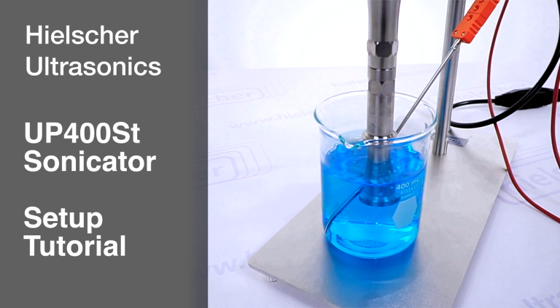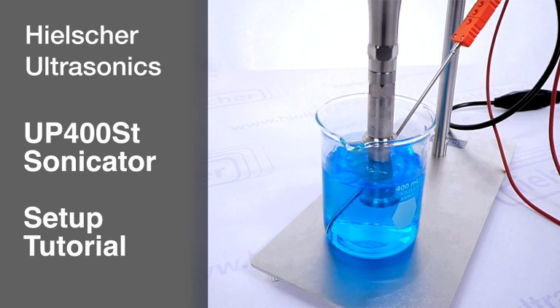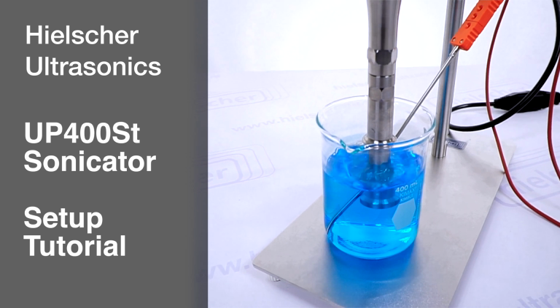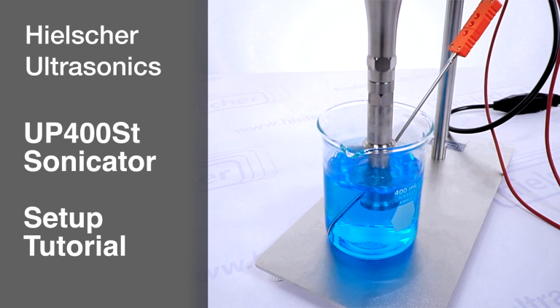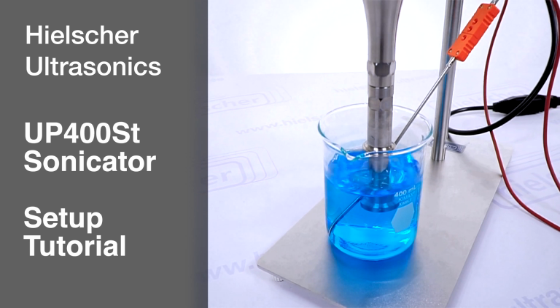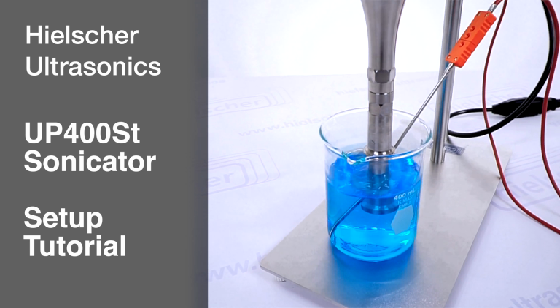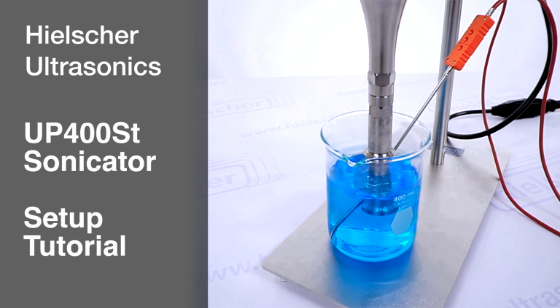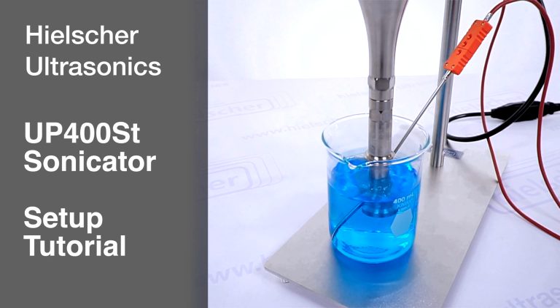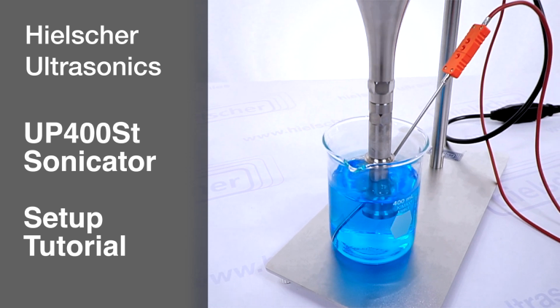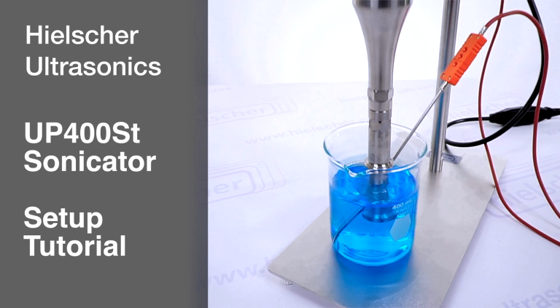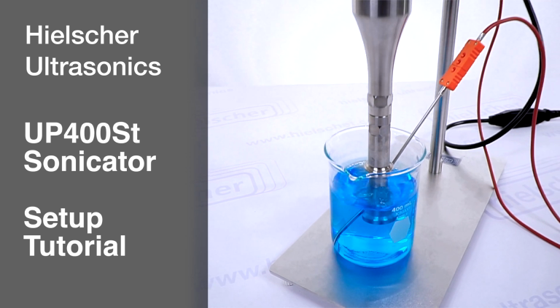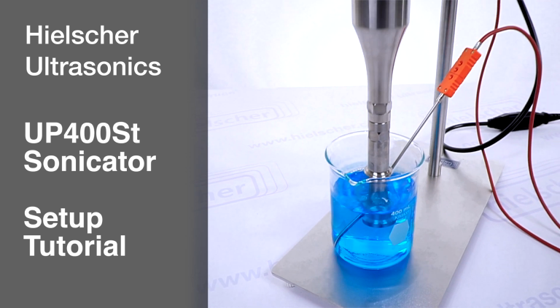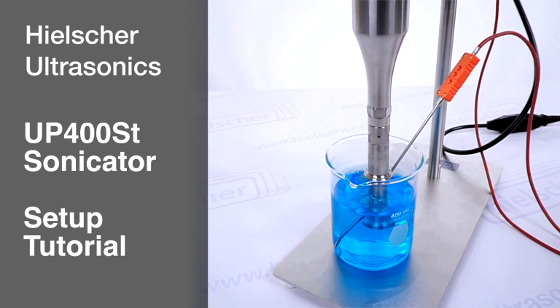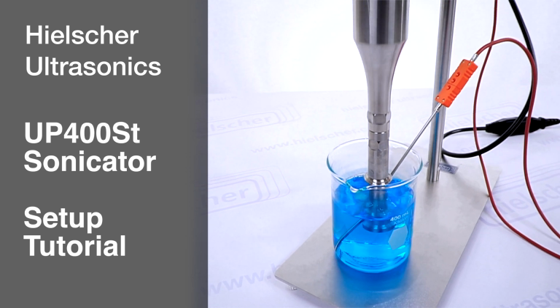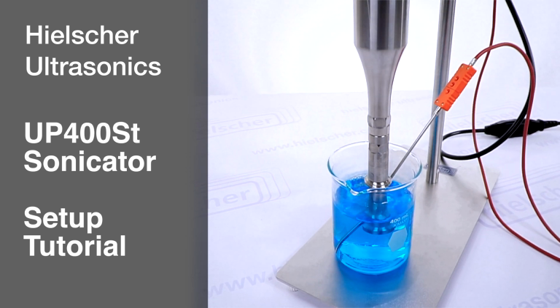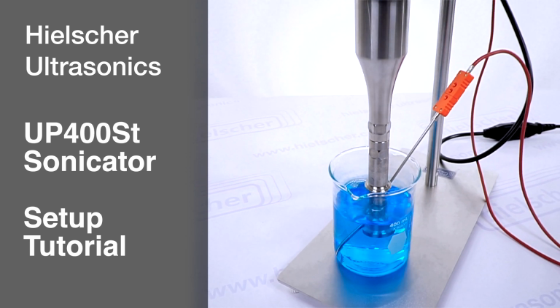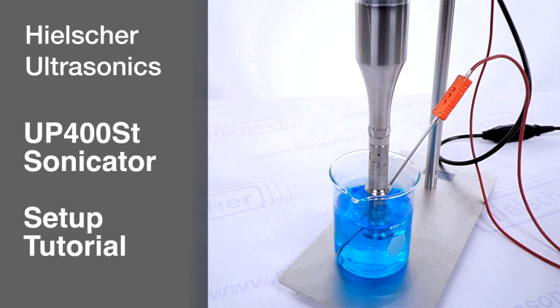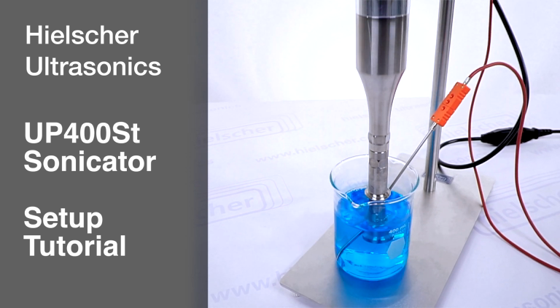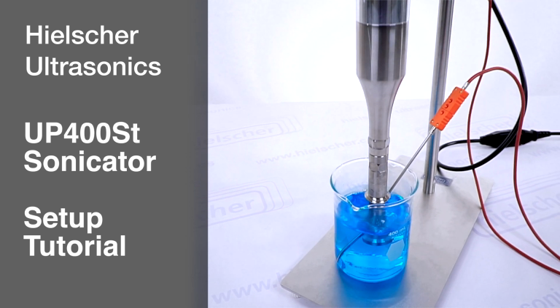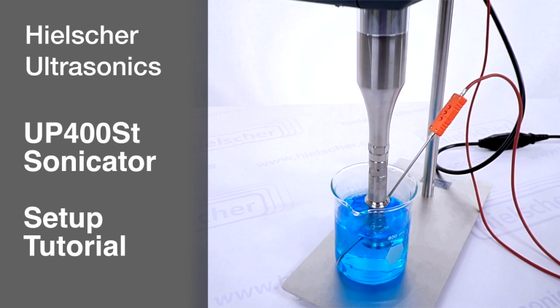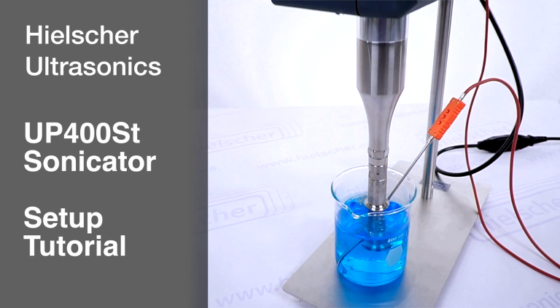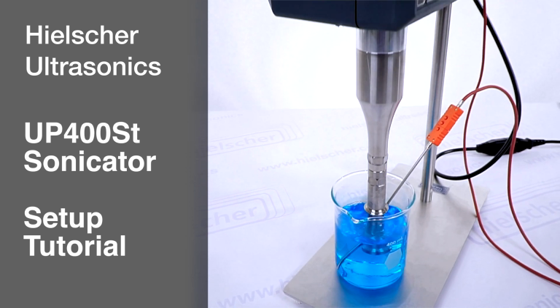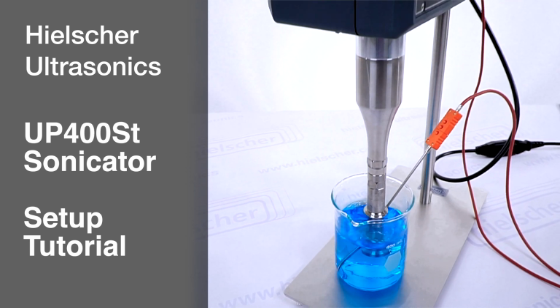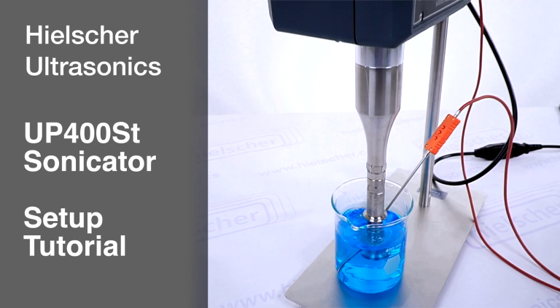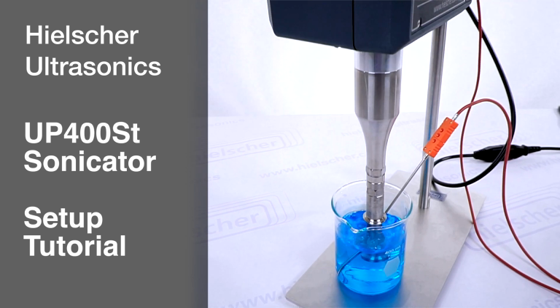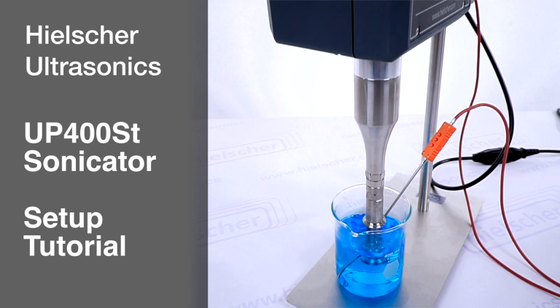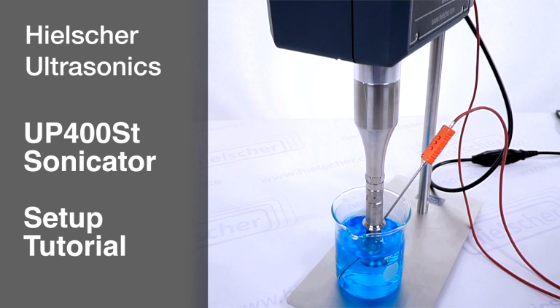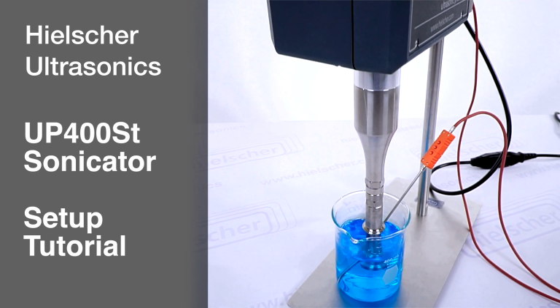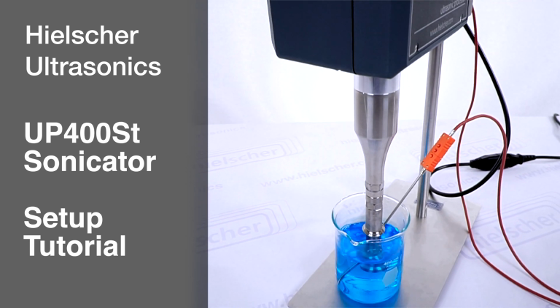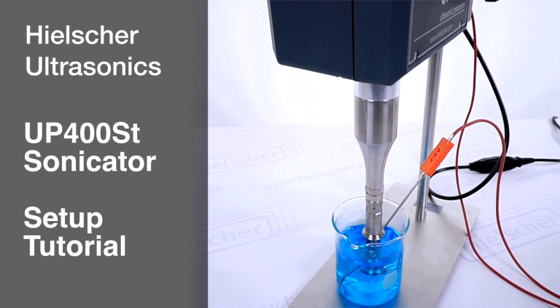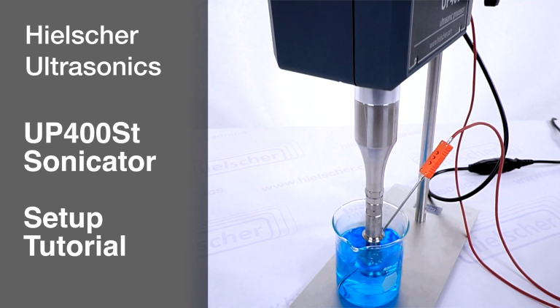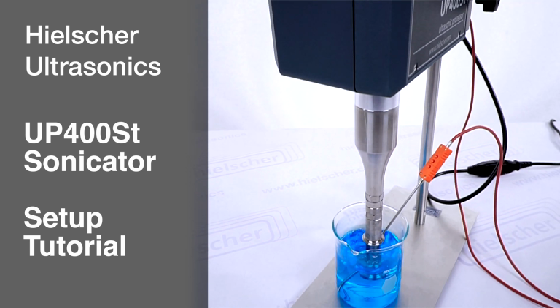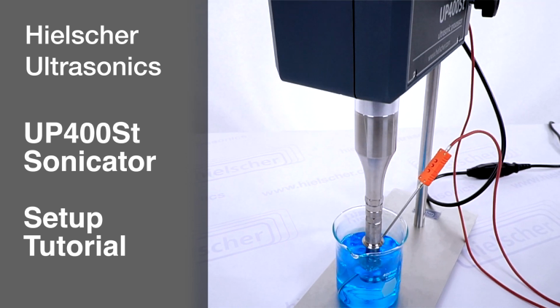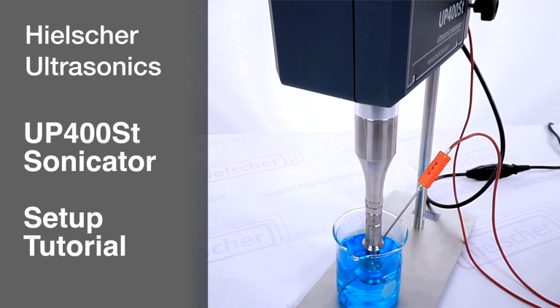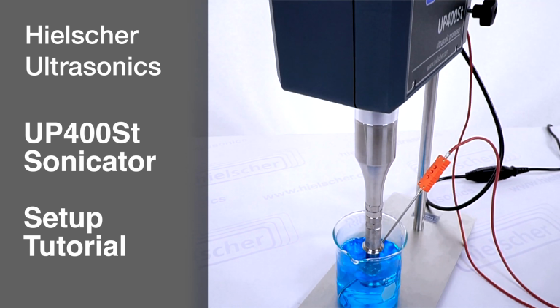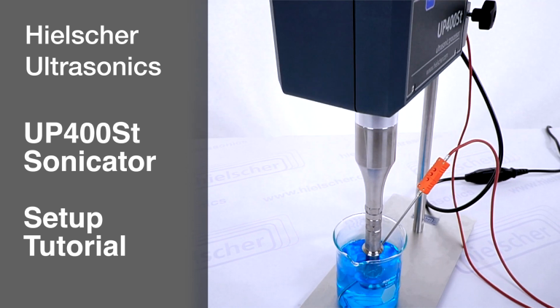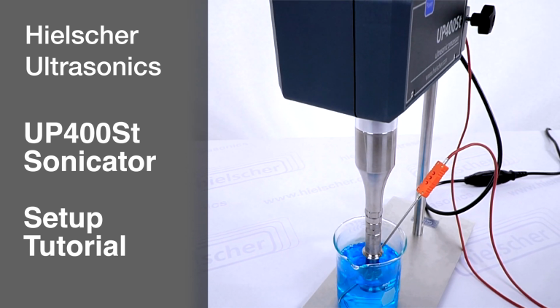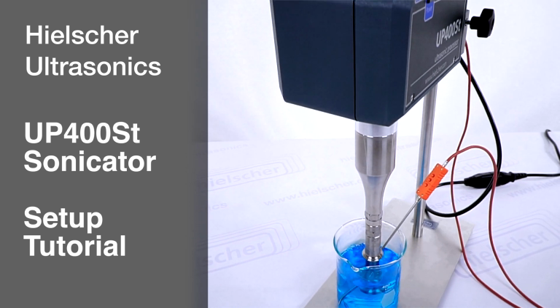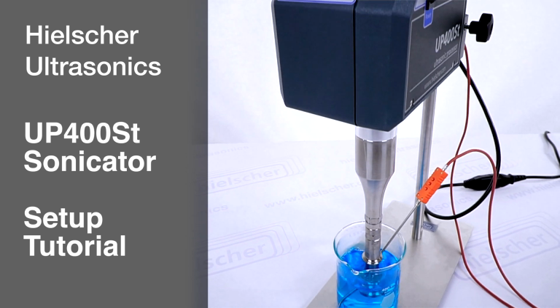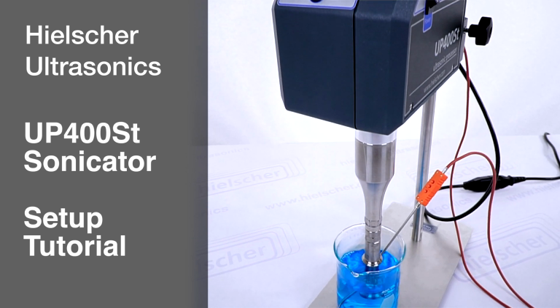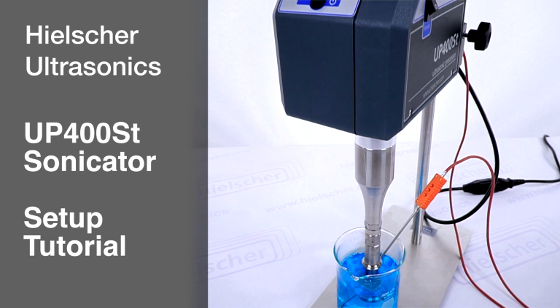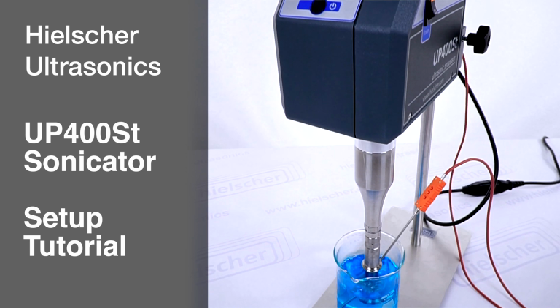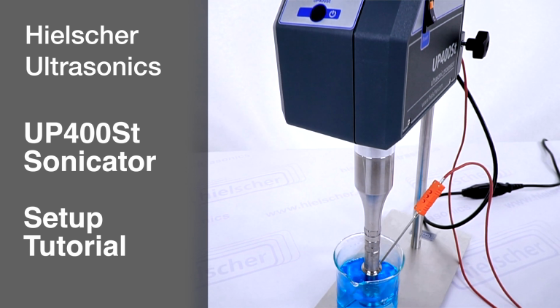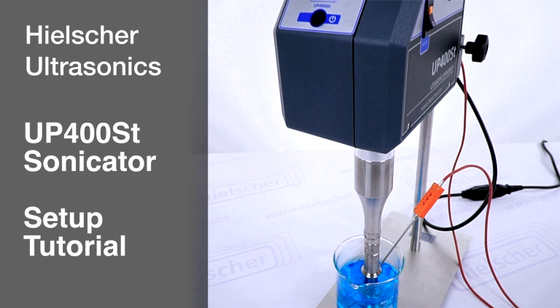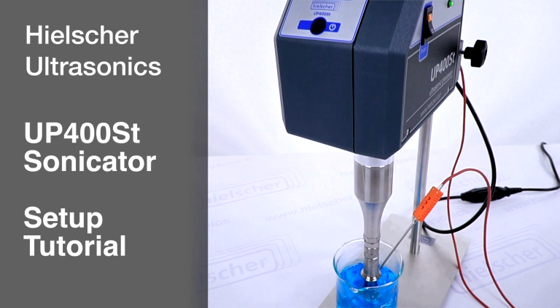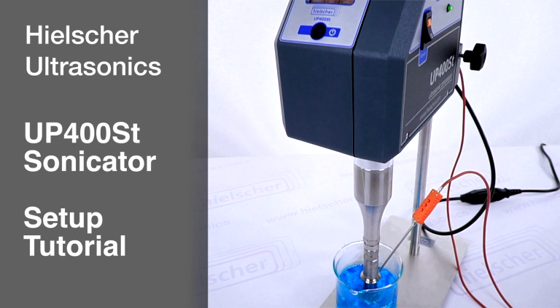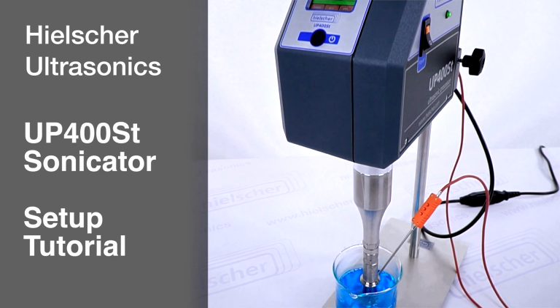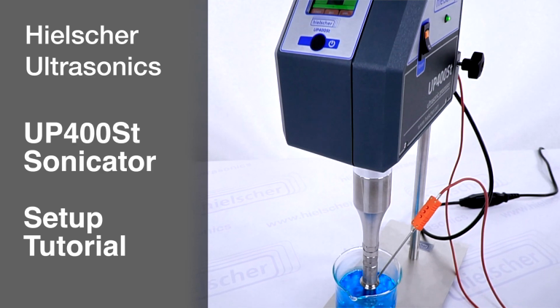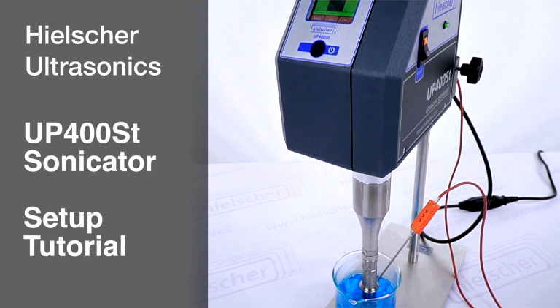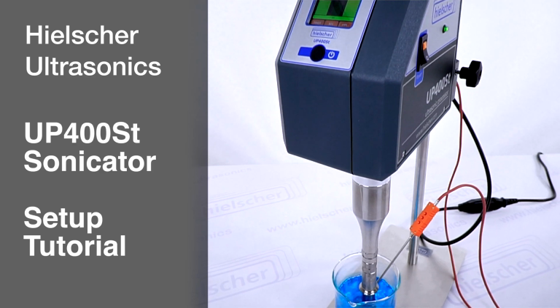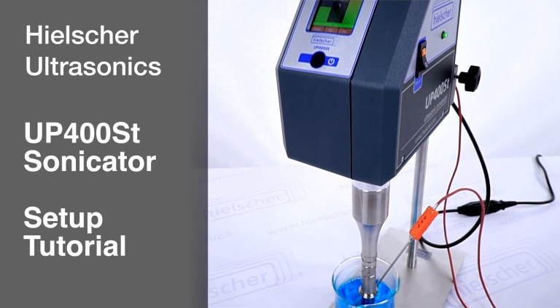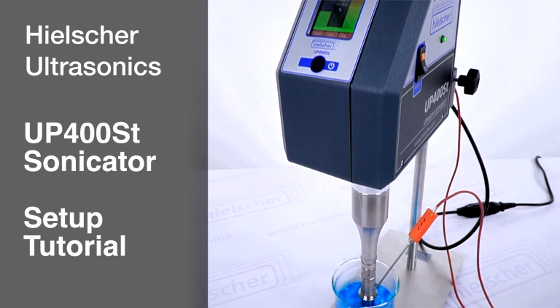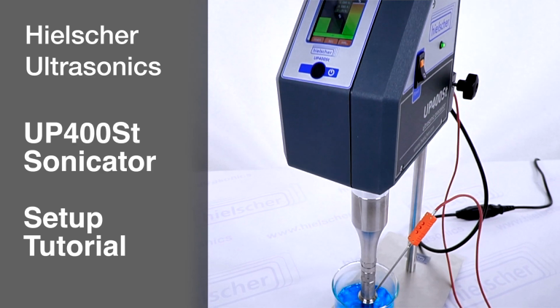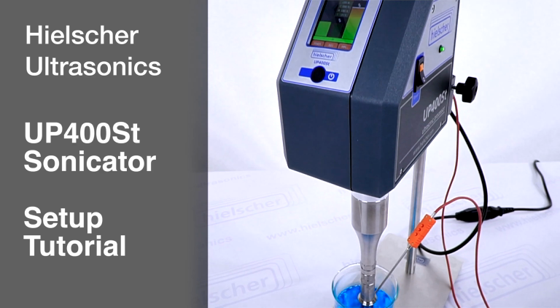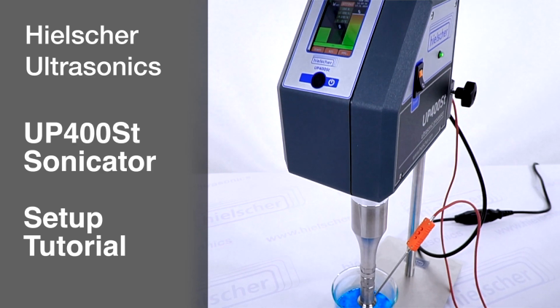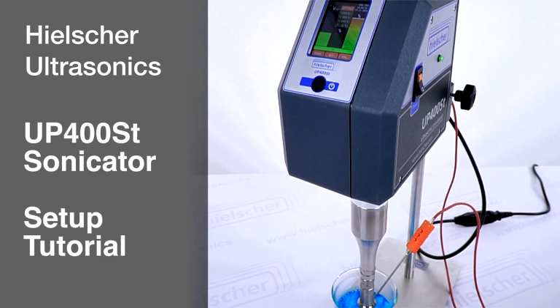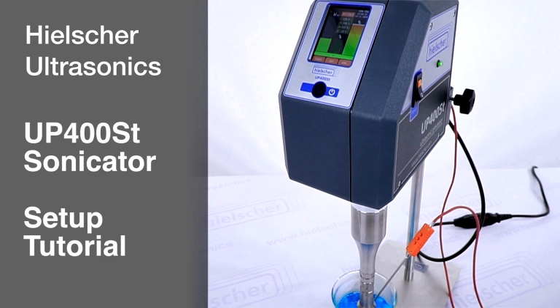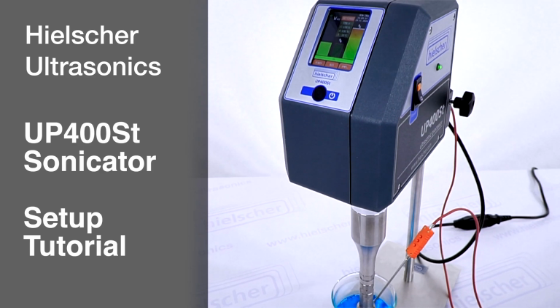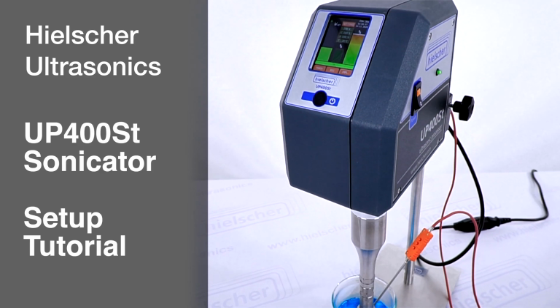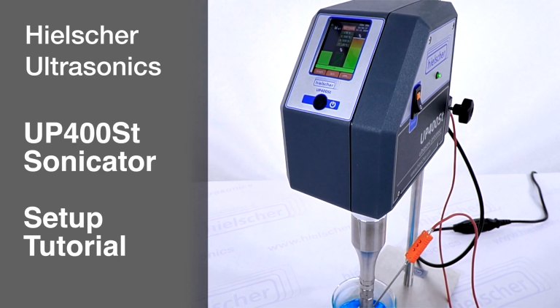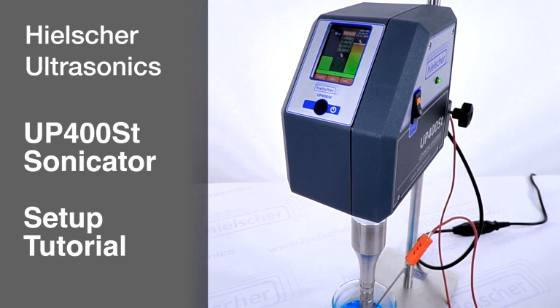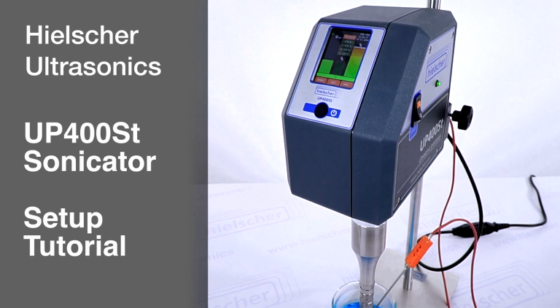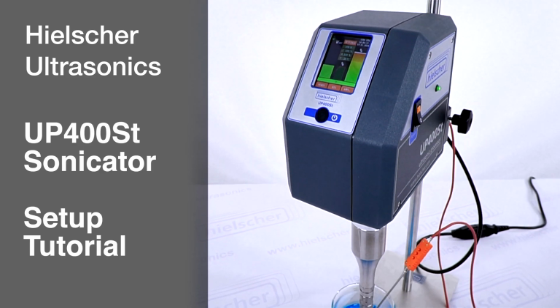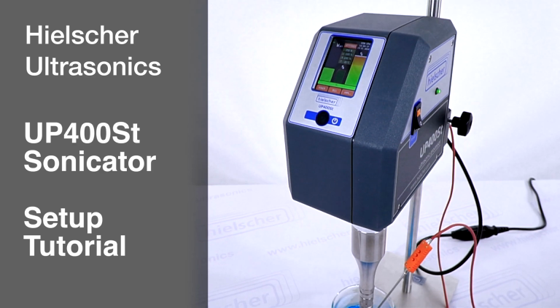In this video, we will guide you through the initial setup of your Hielscher Sonicator UP400ST.